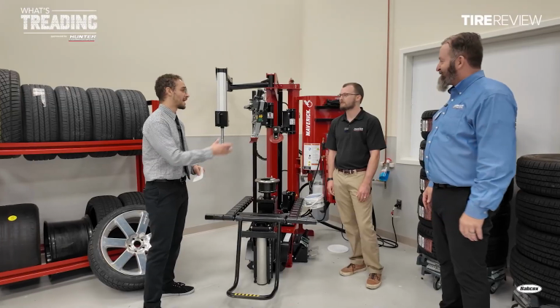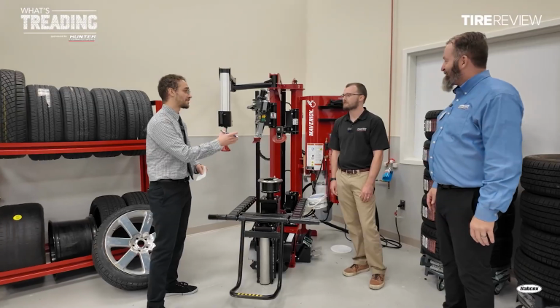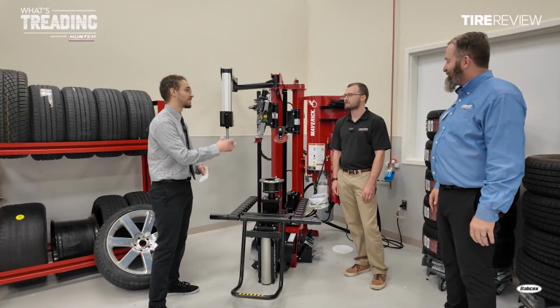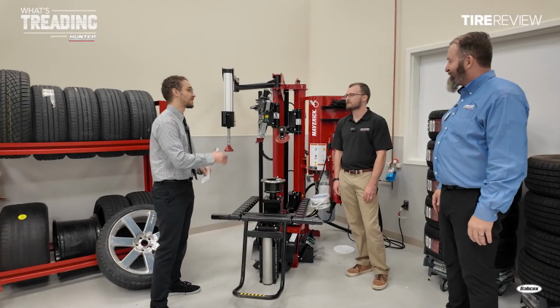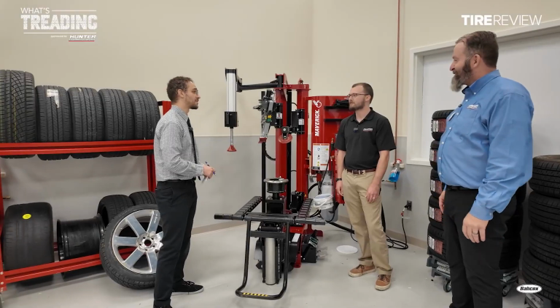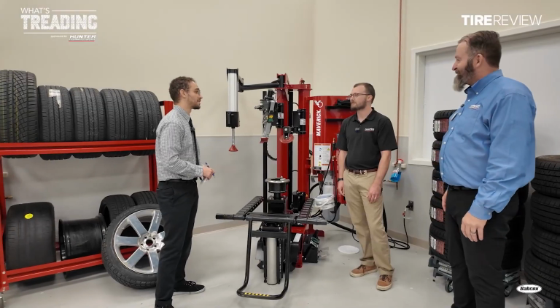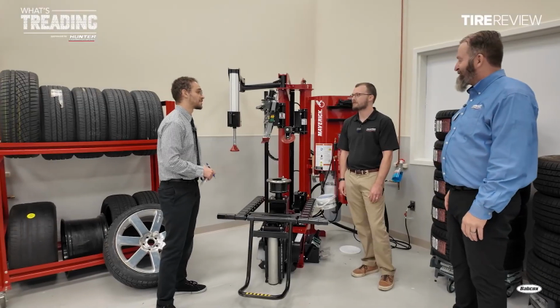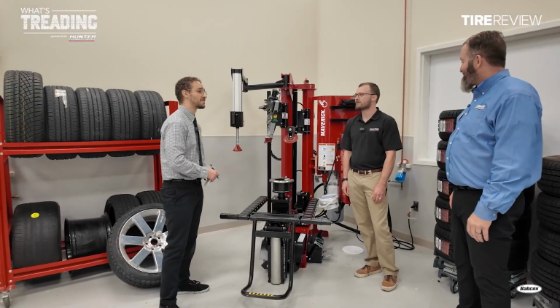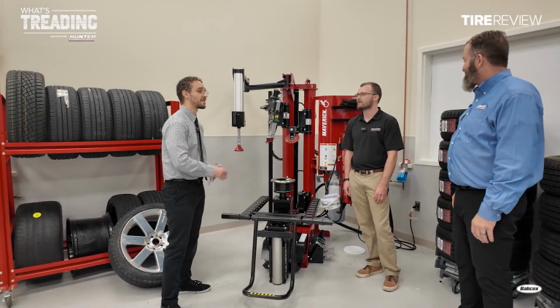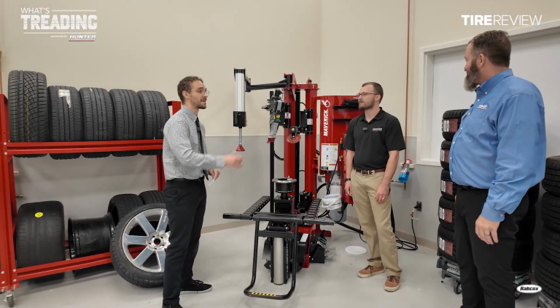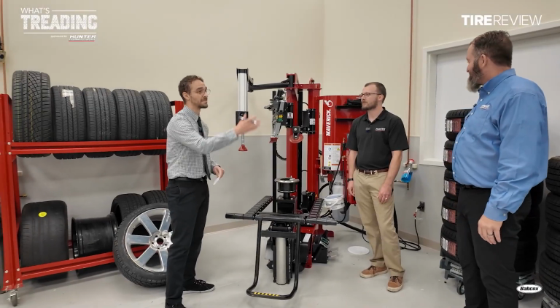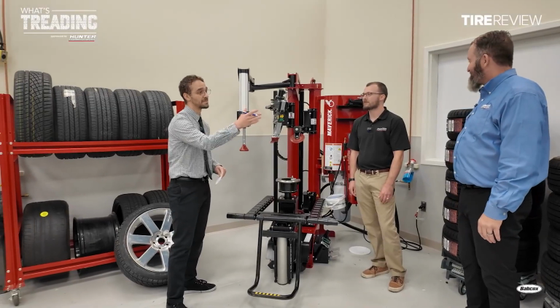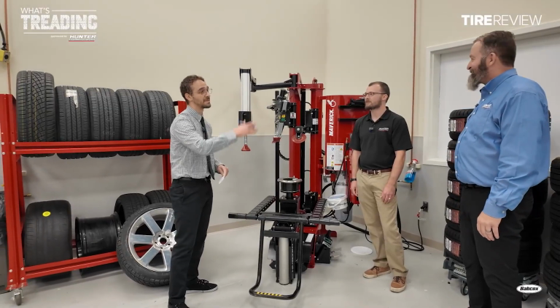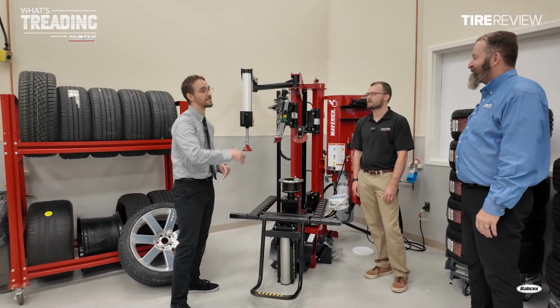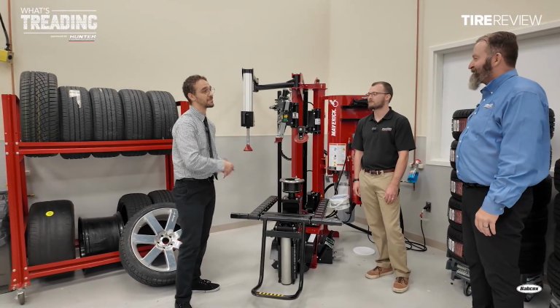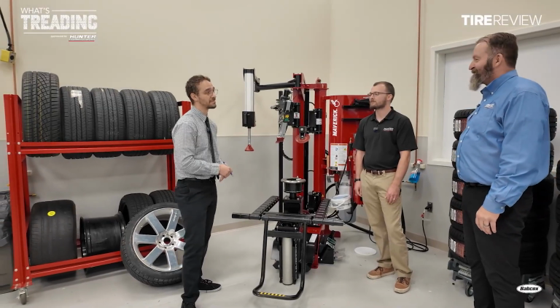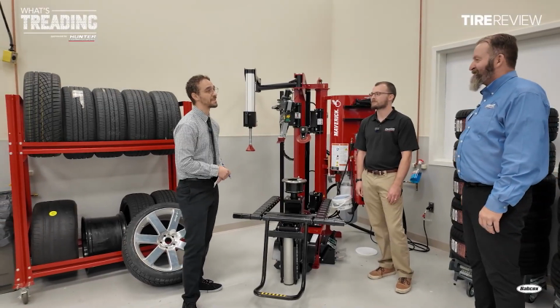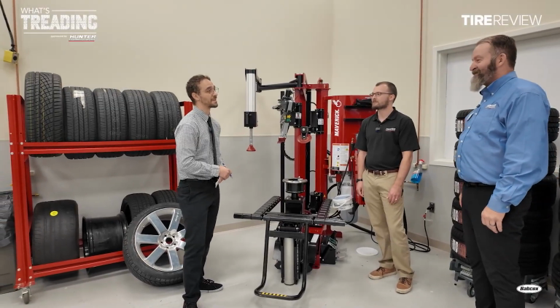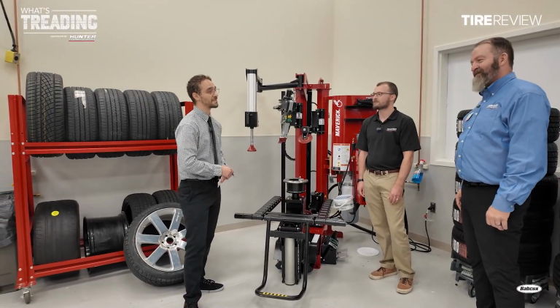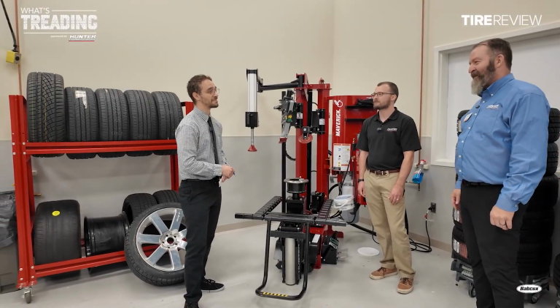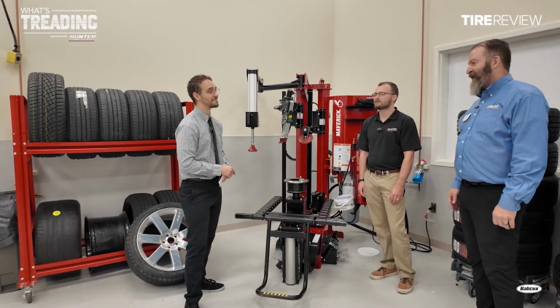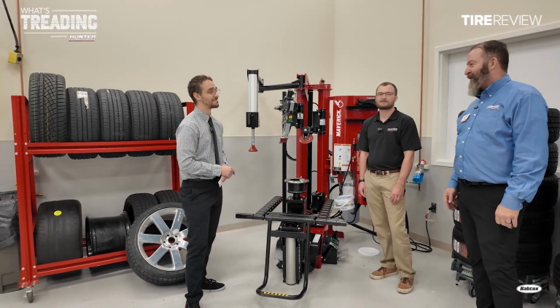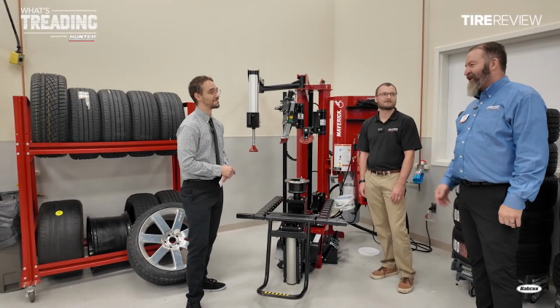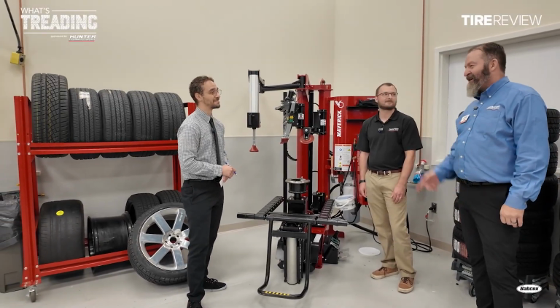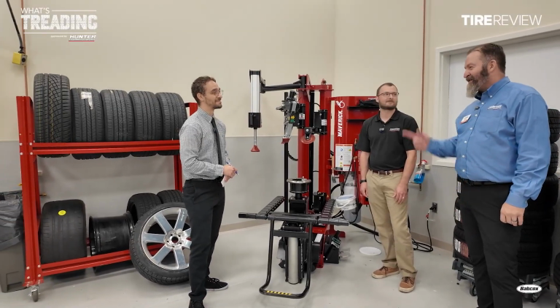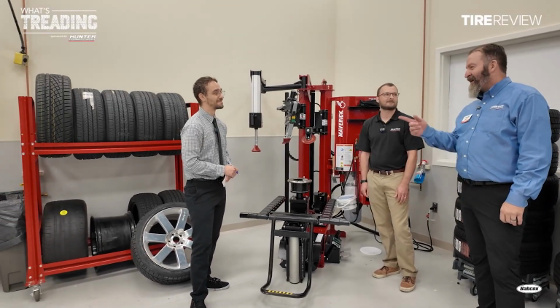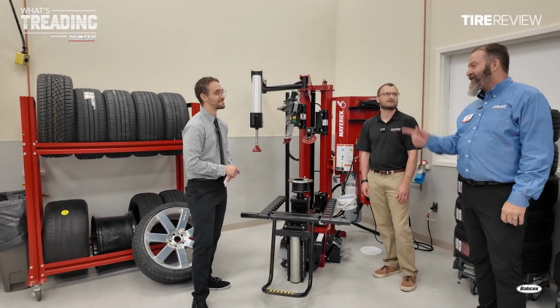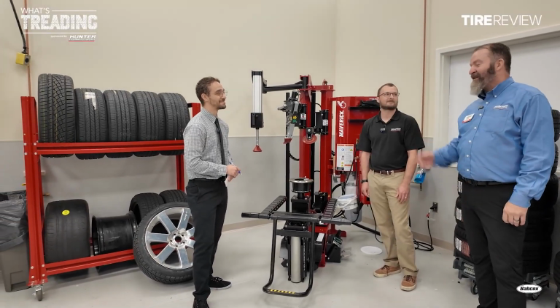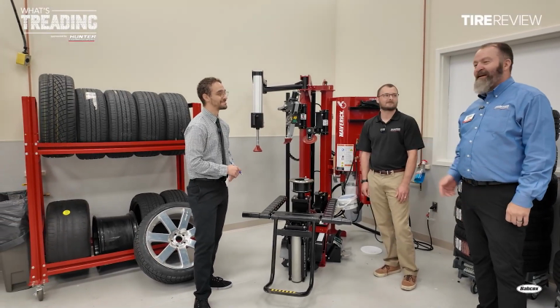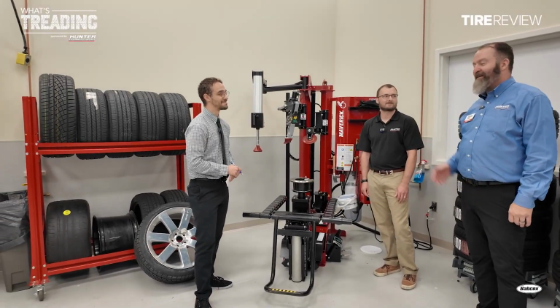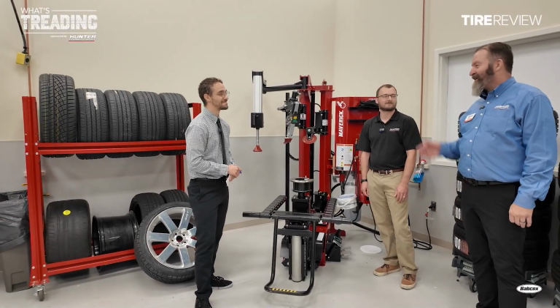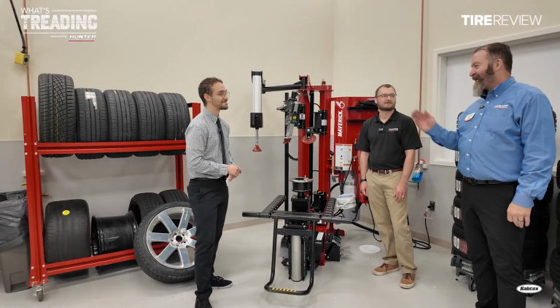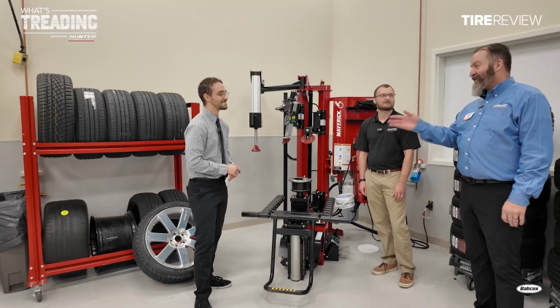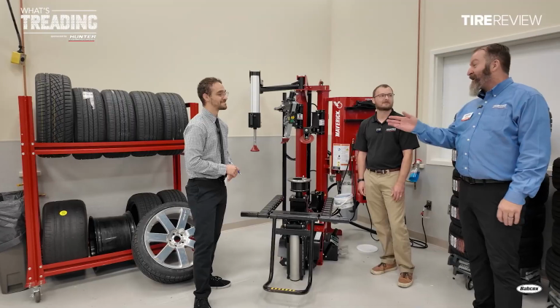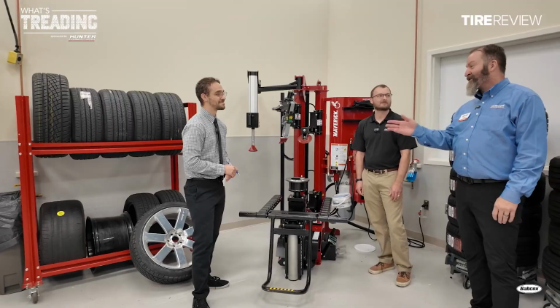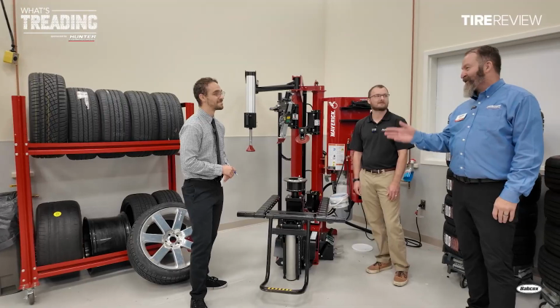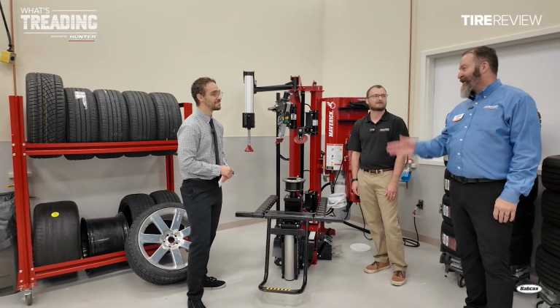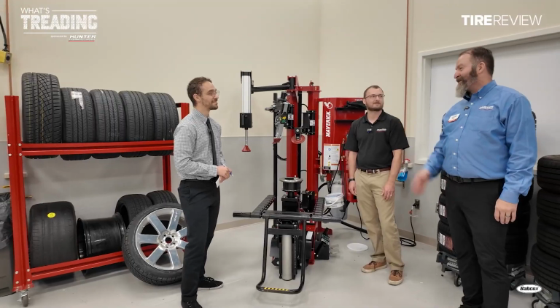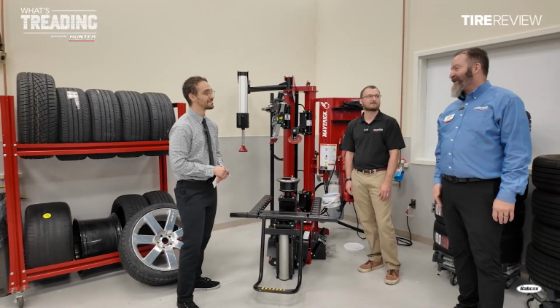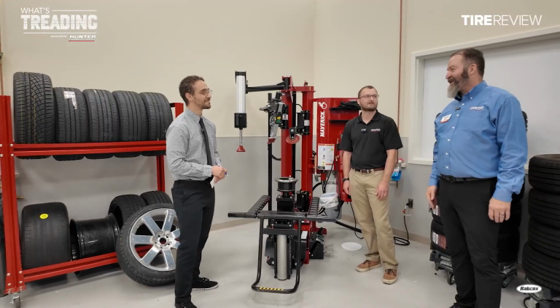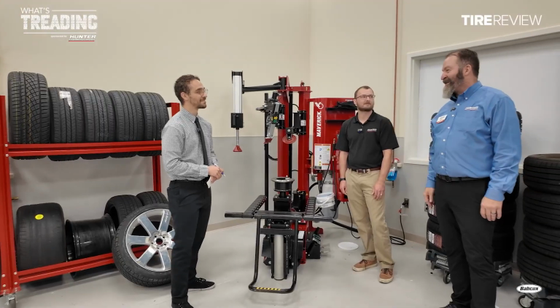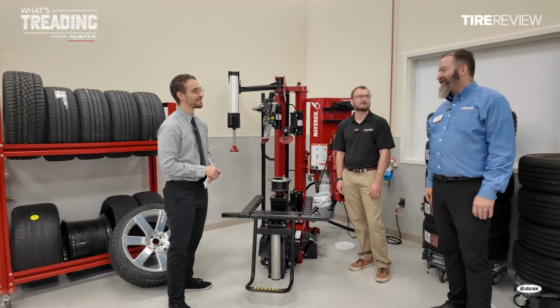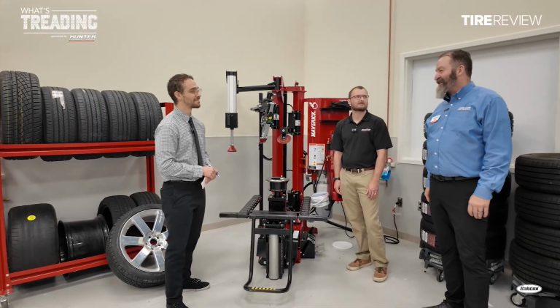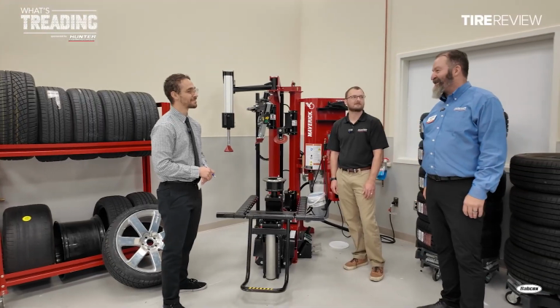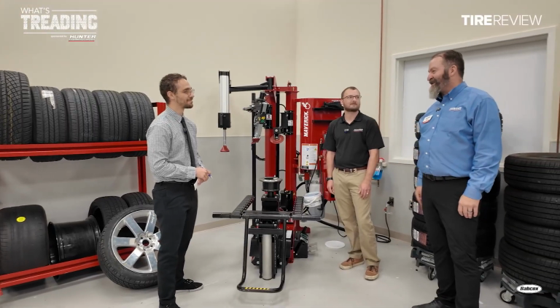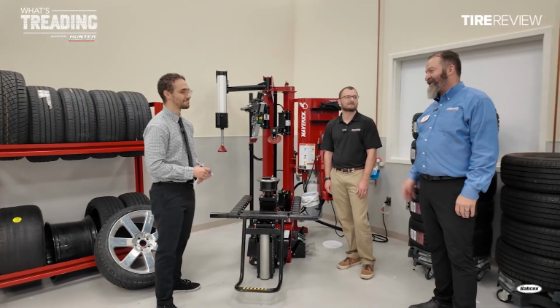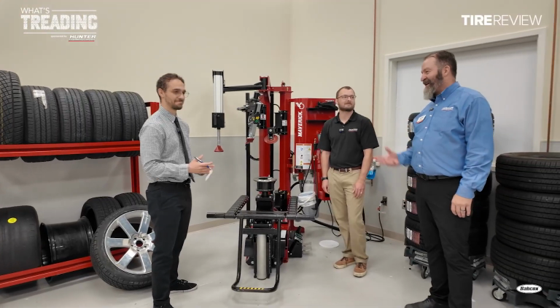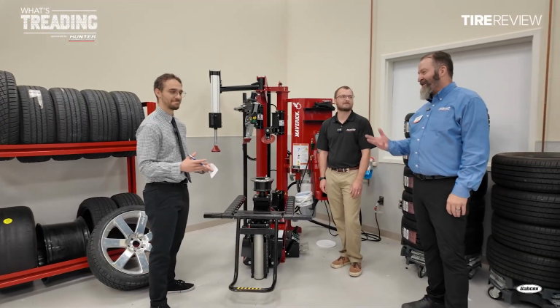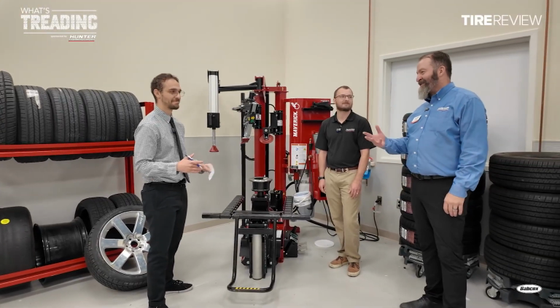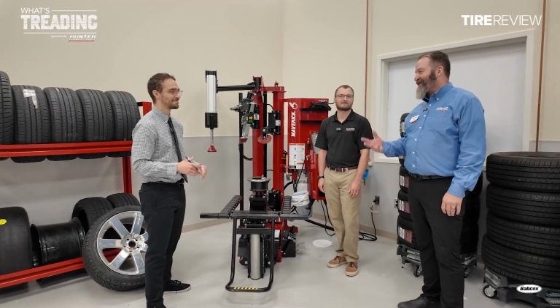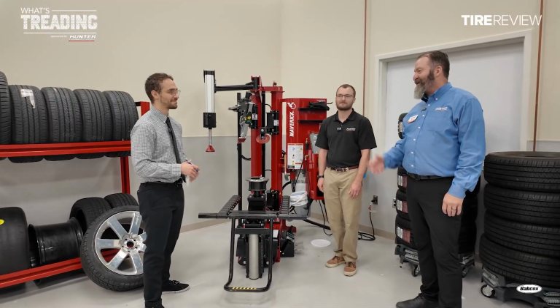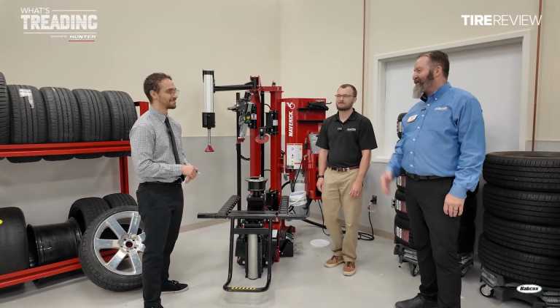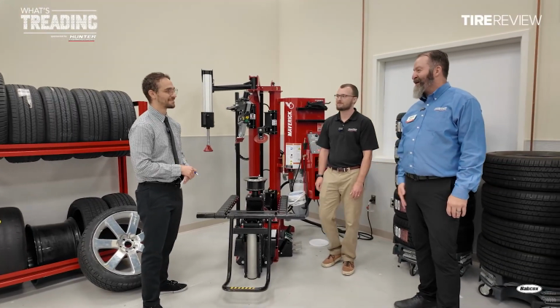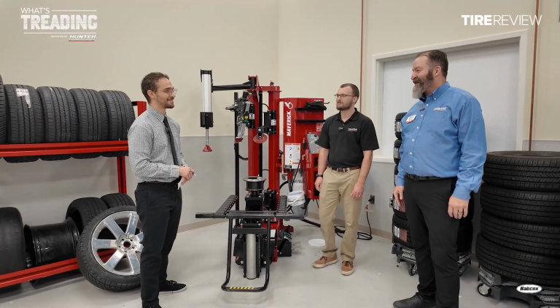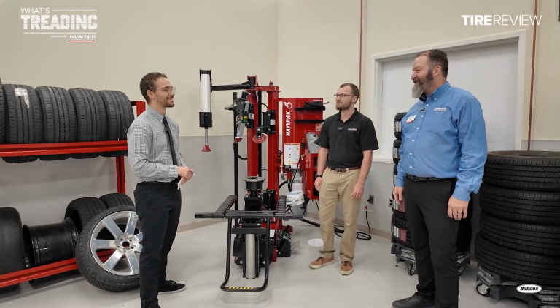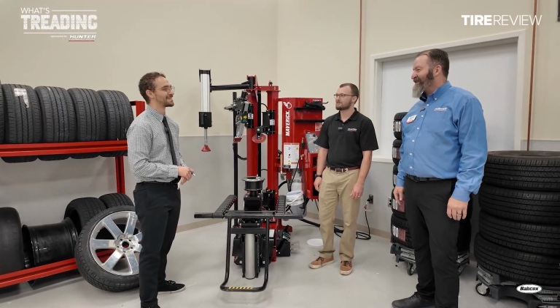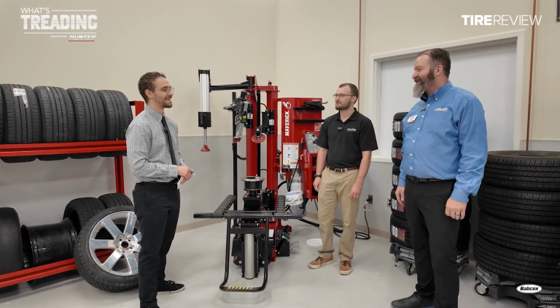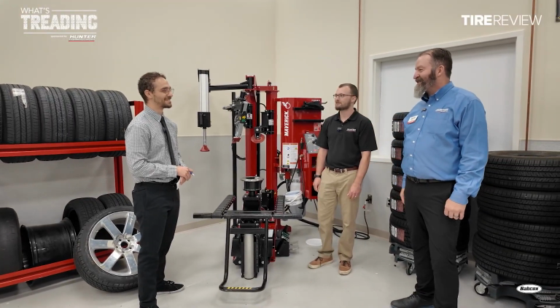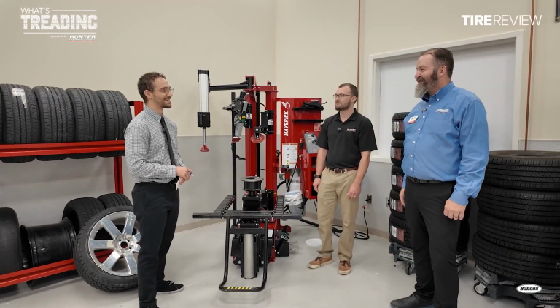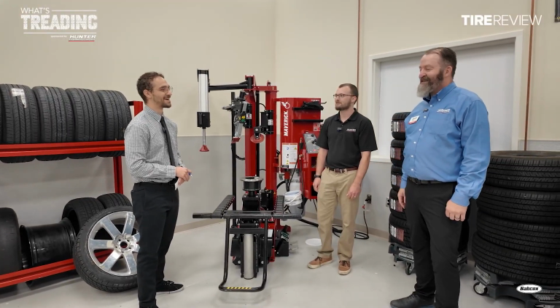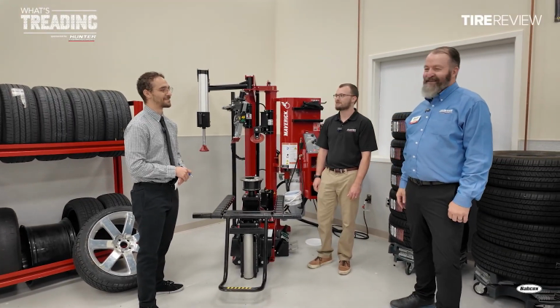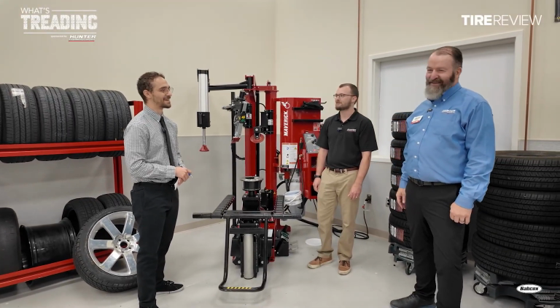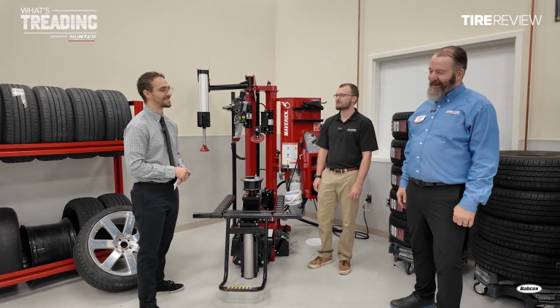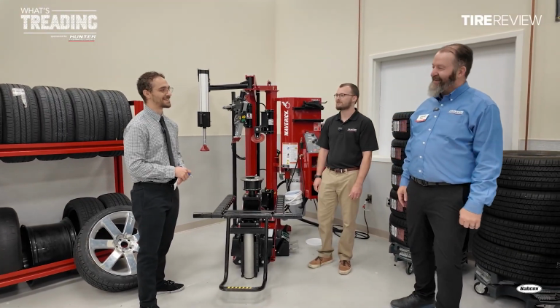Alex, thank you so much for your time. David, thank you. And thanks for coming to Hunter Engineering and checking out some of our new product. Anytime.